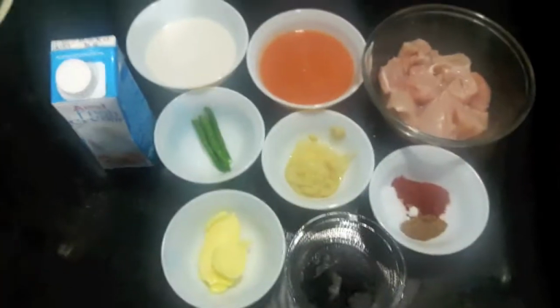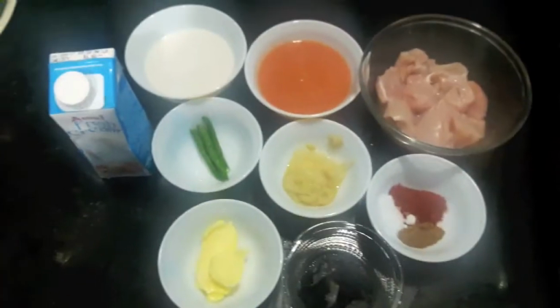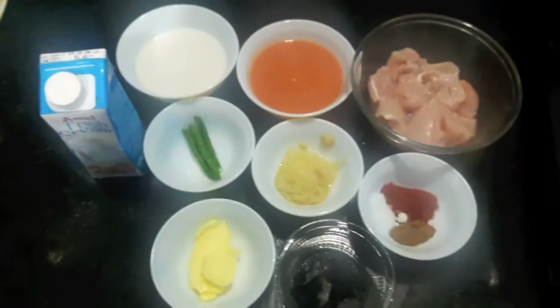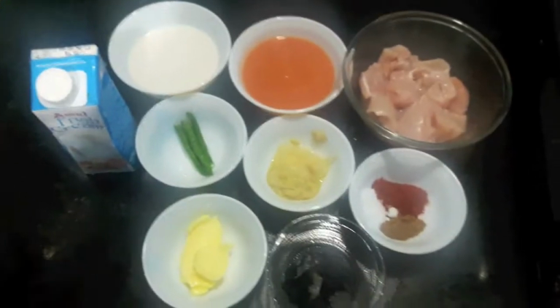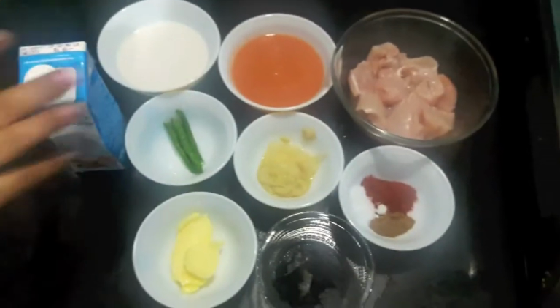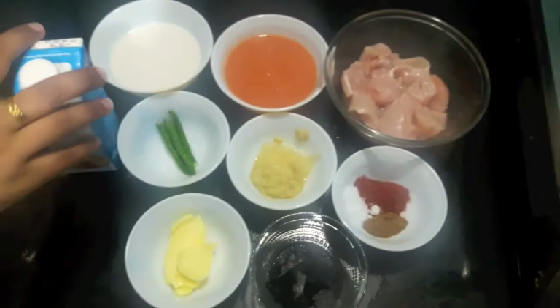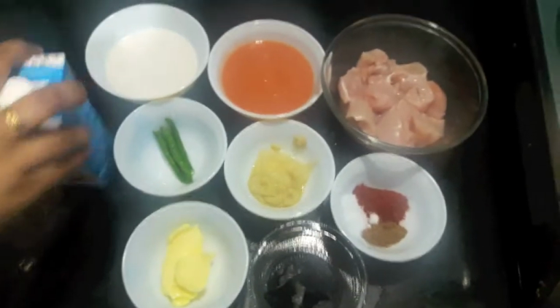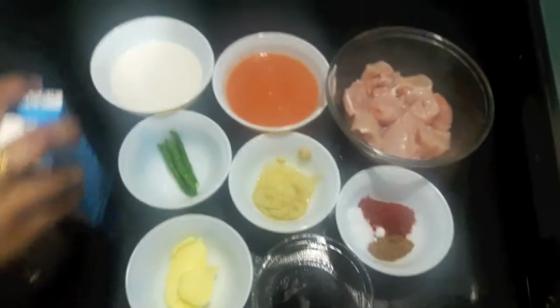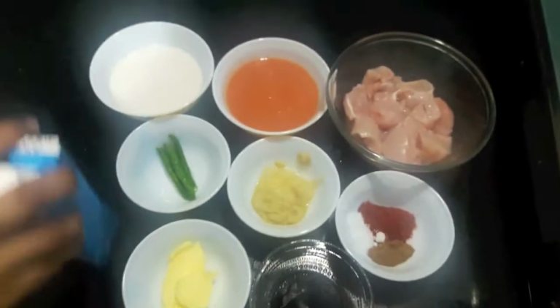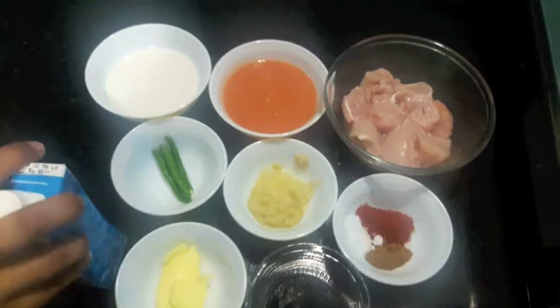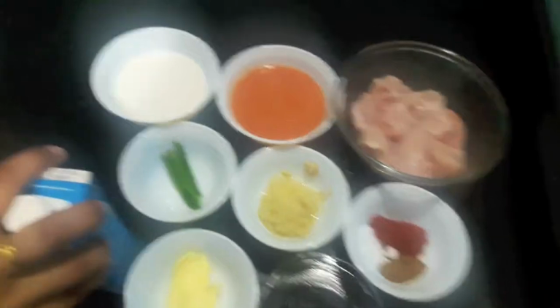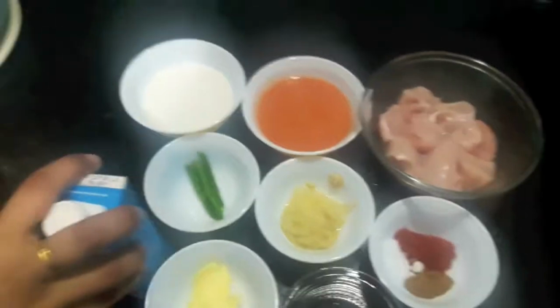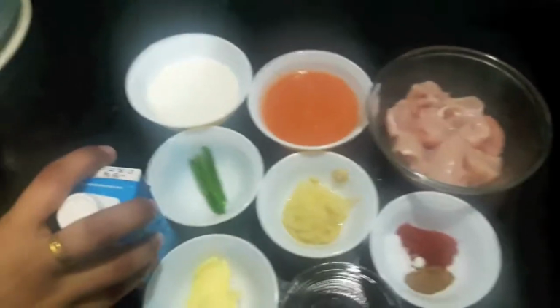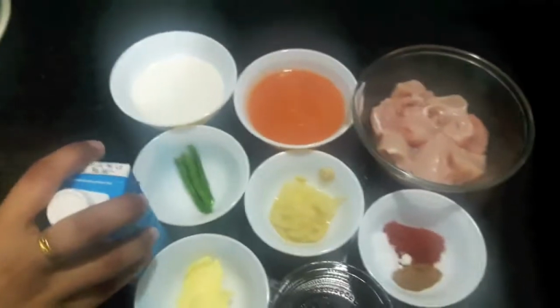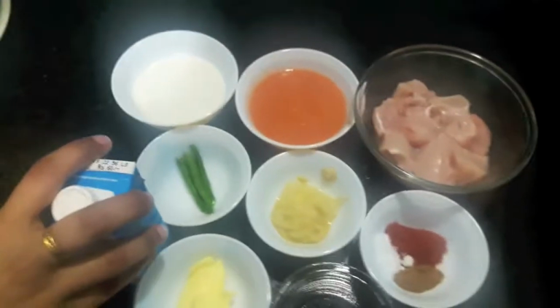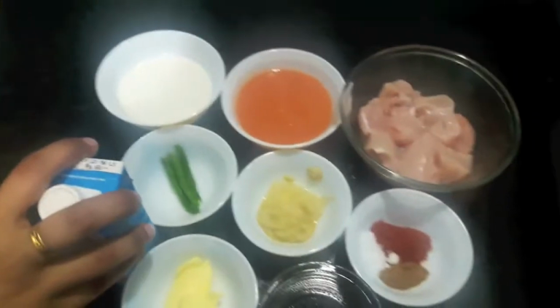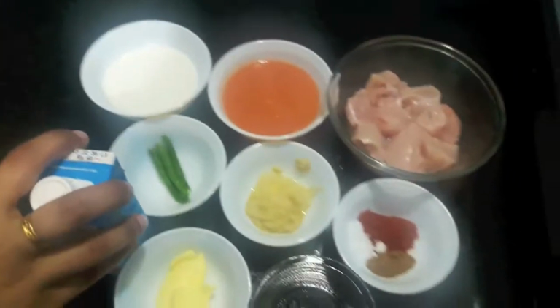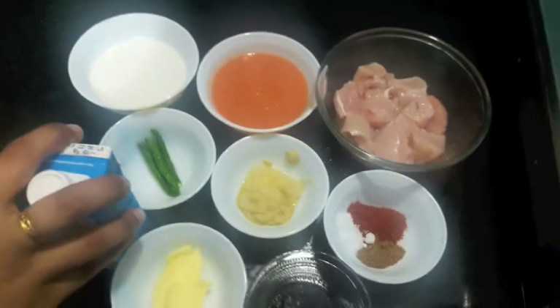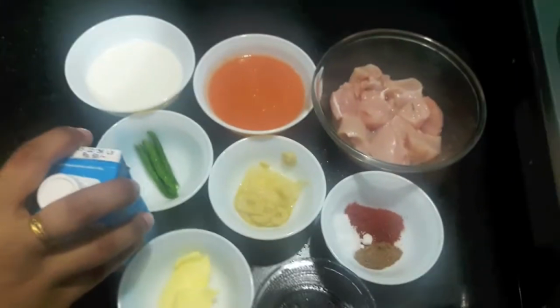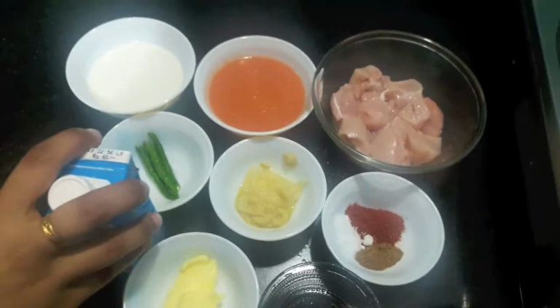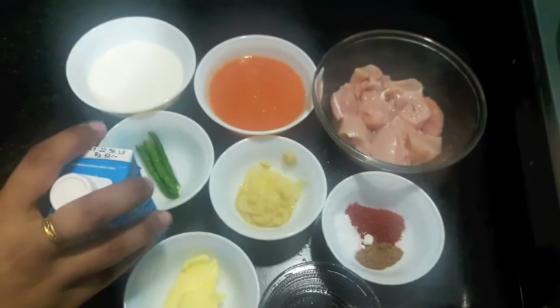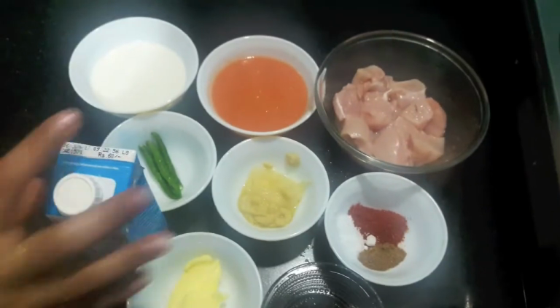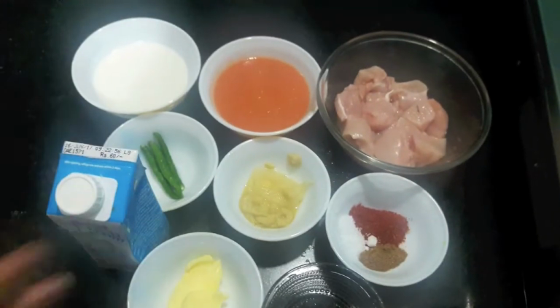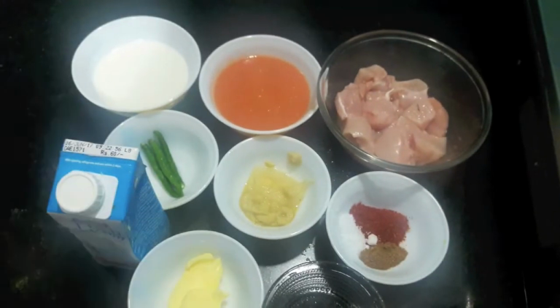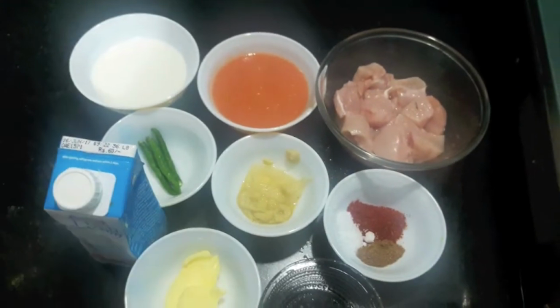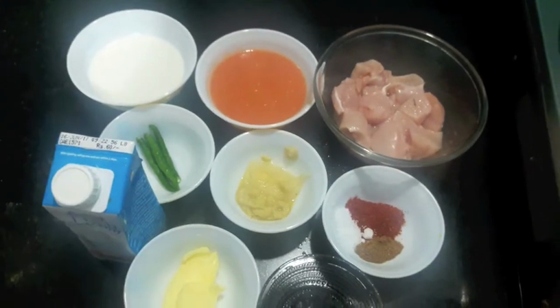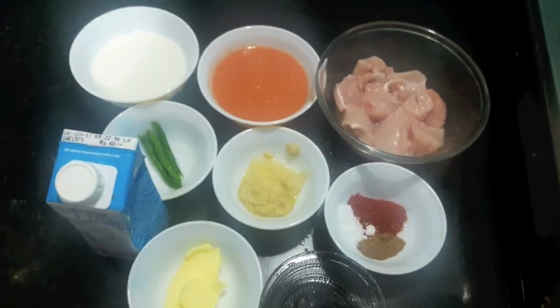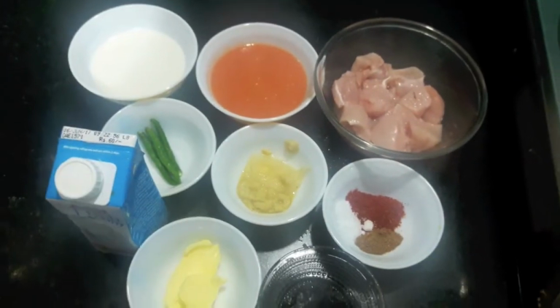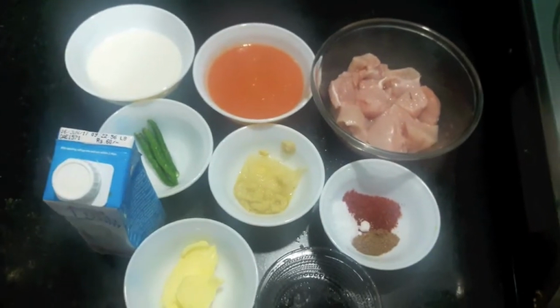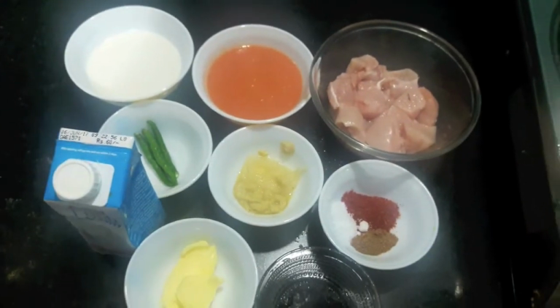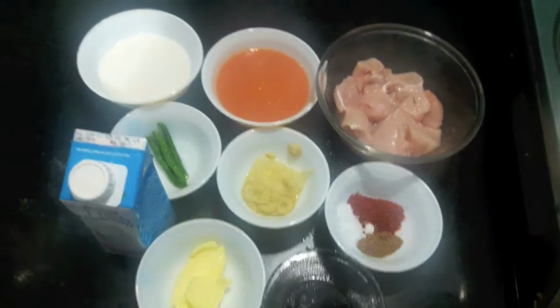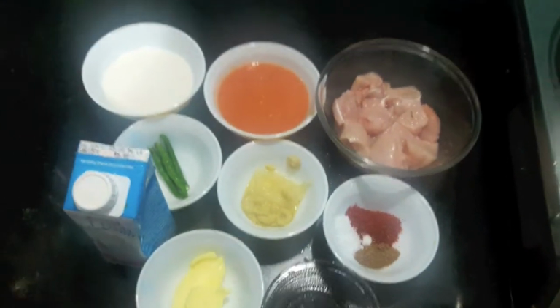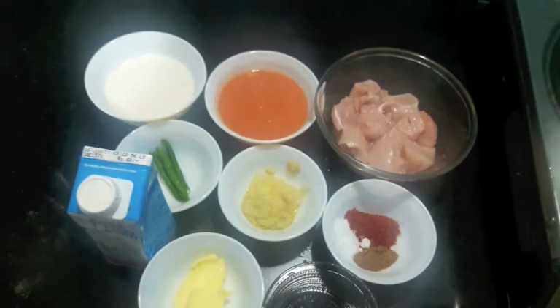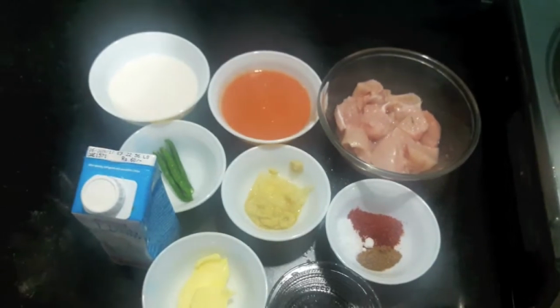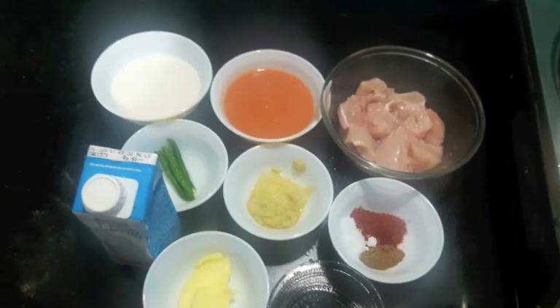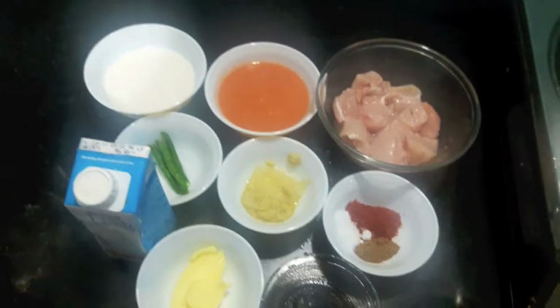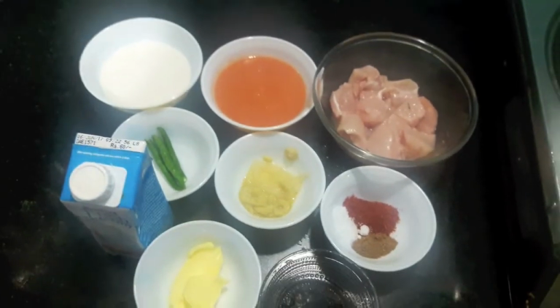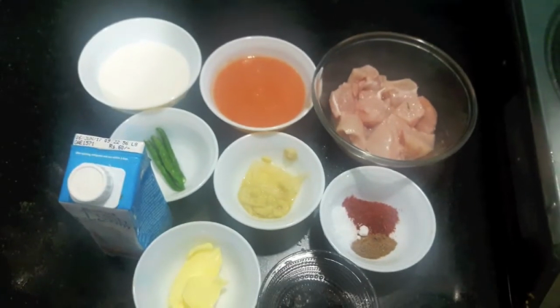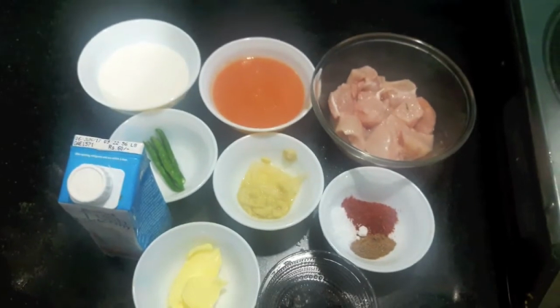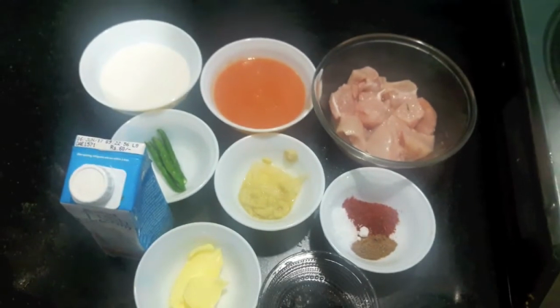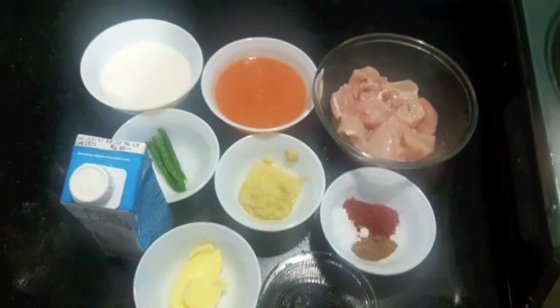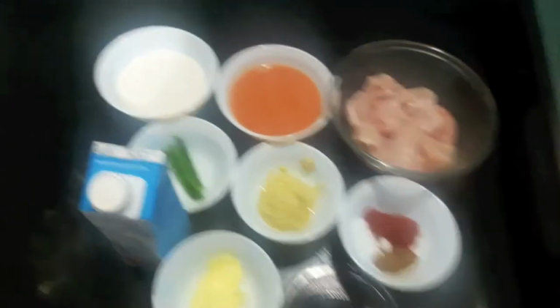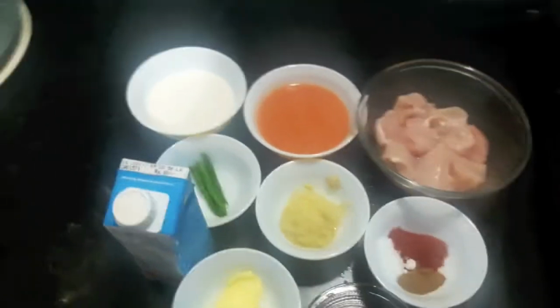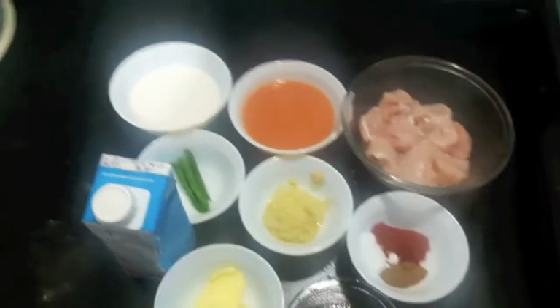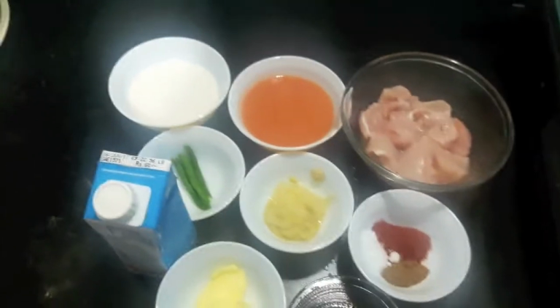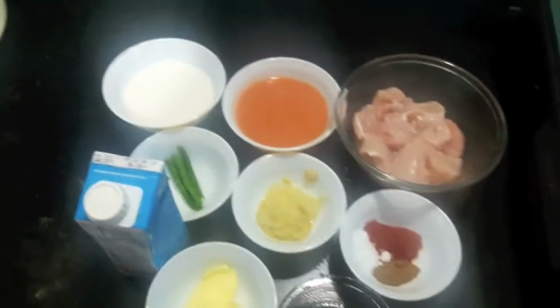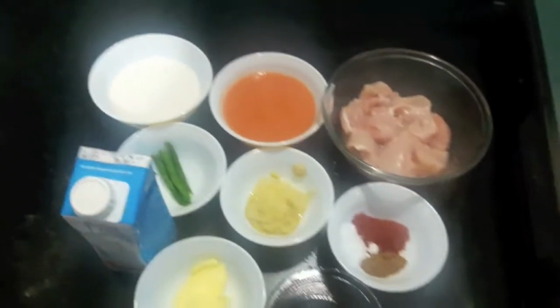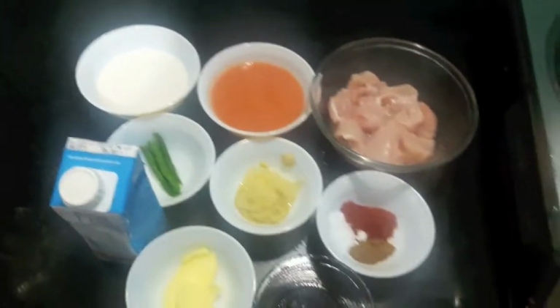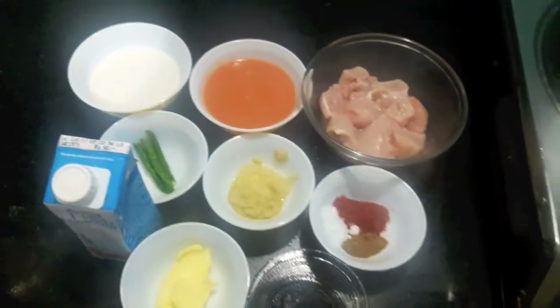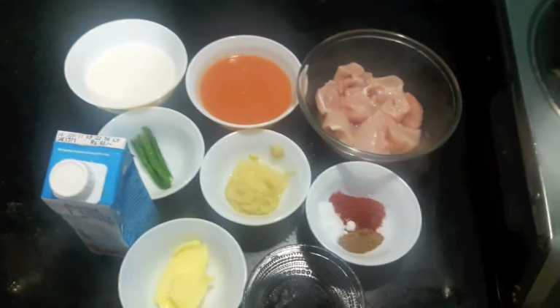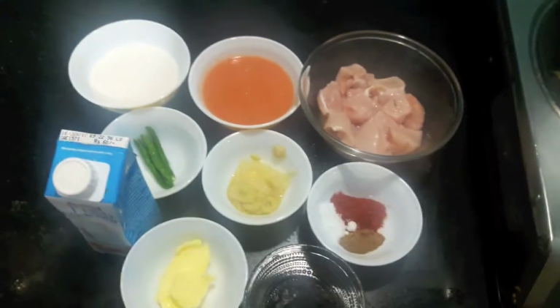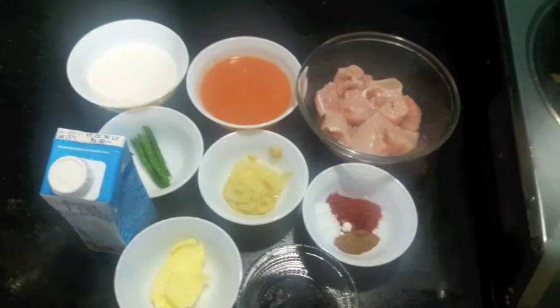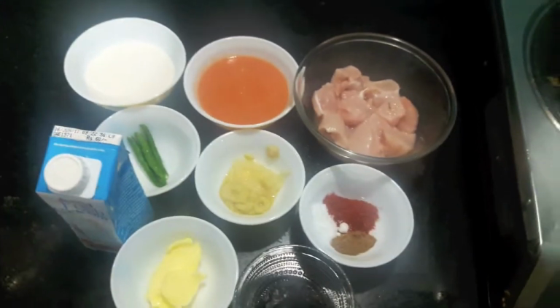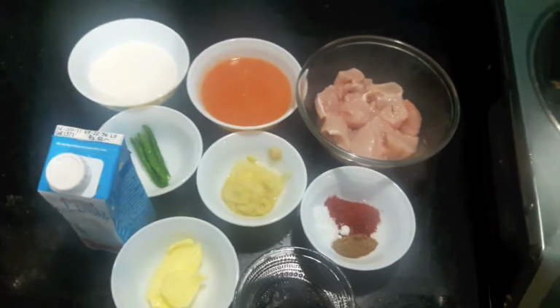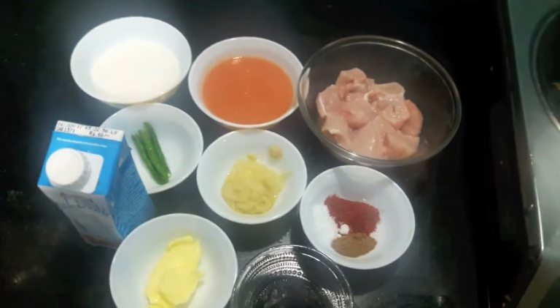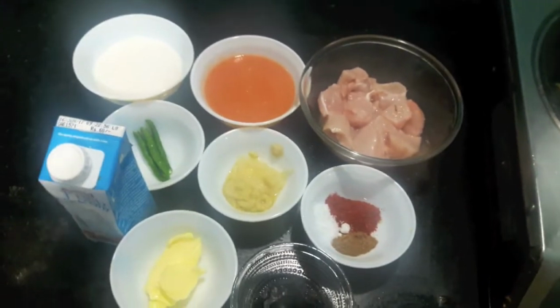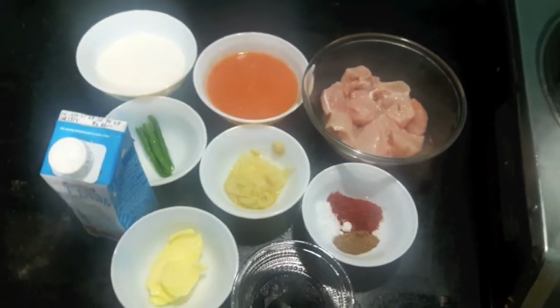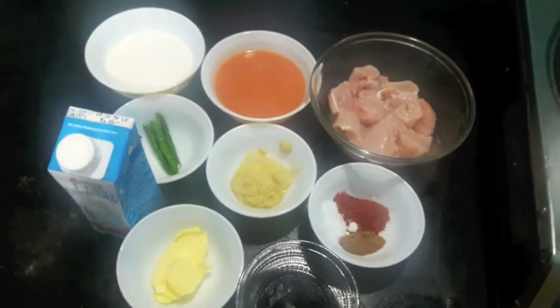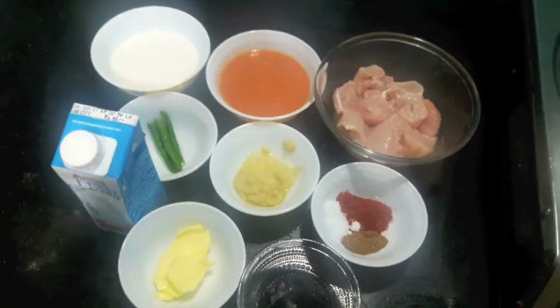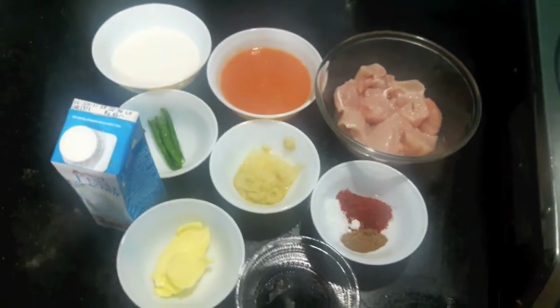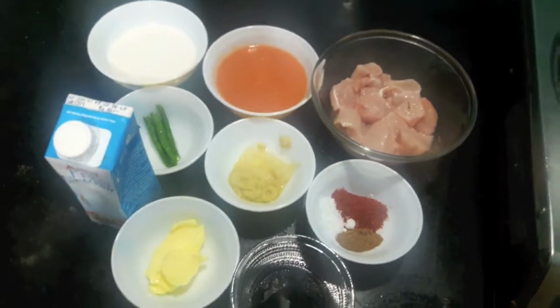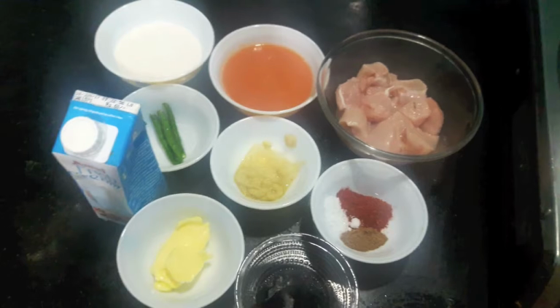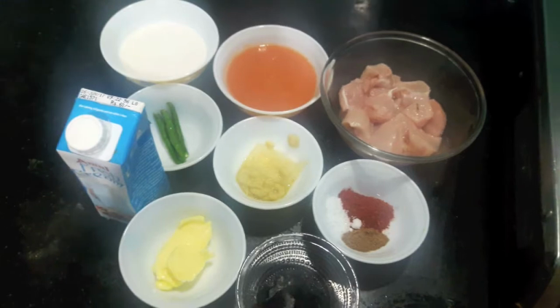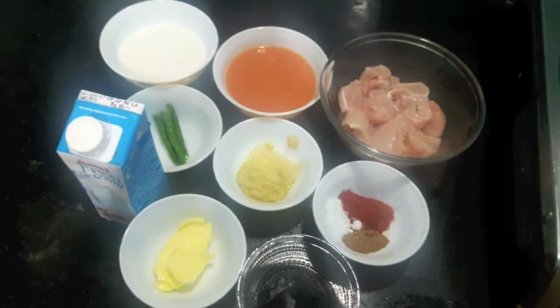Hello and welcome to my channel Shifa's Kitchen. Today I am going to show you how to make our chicken. So let's start.